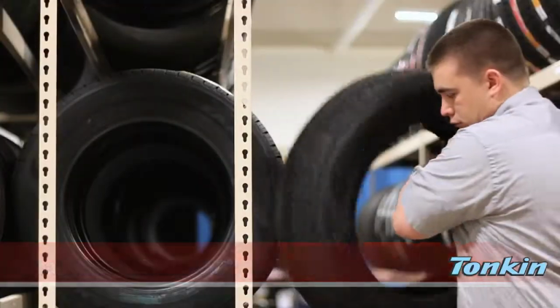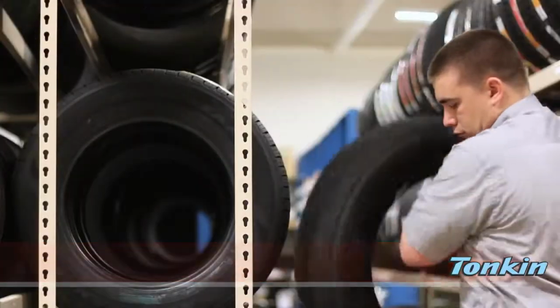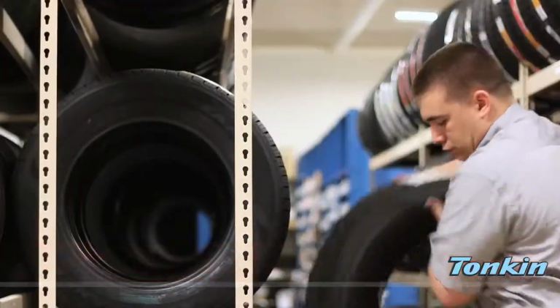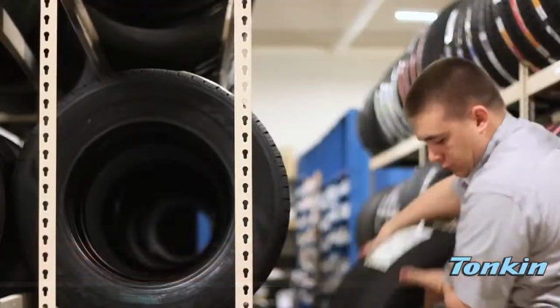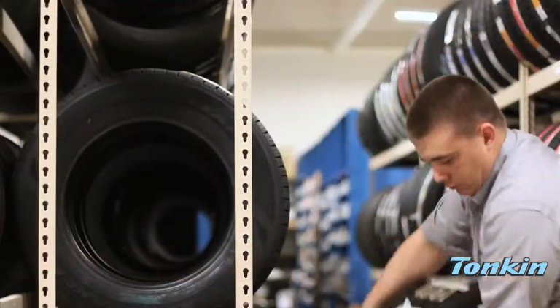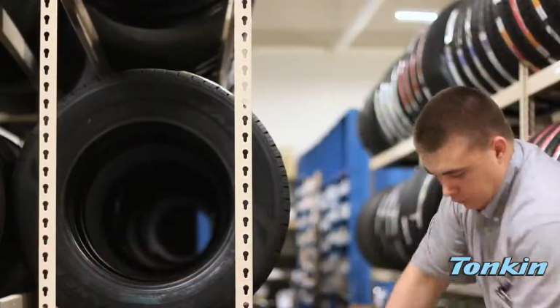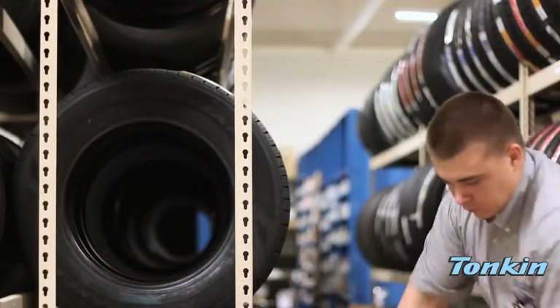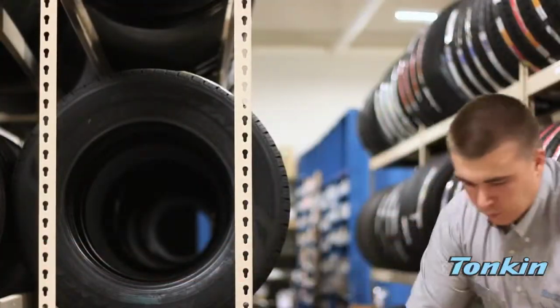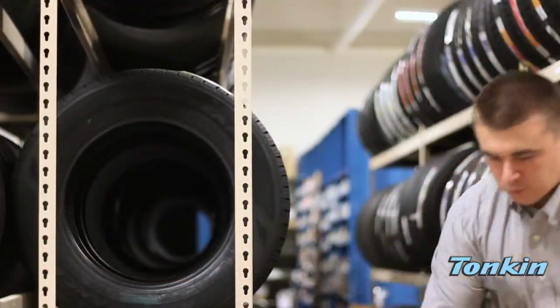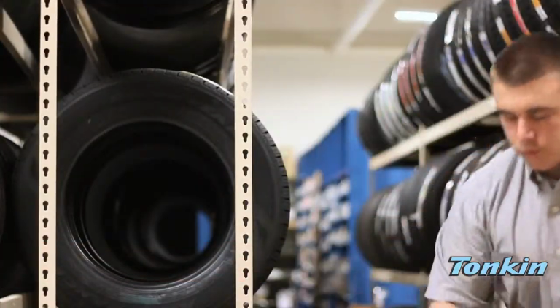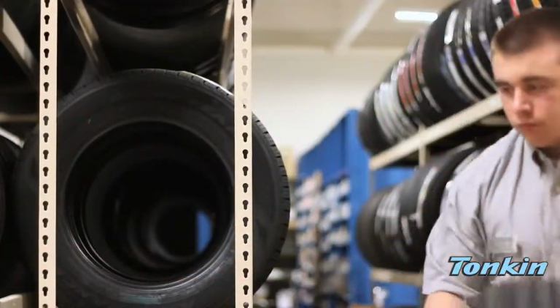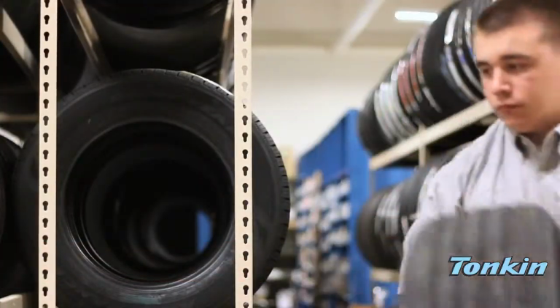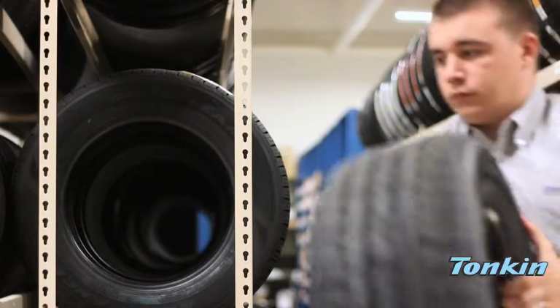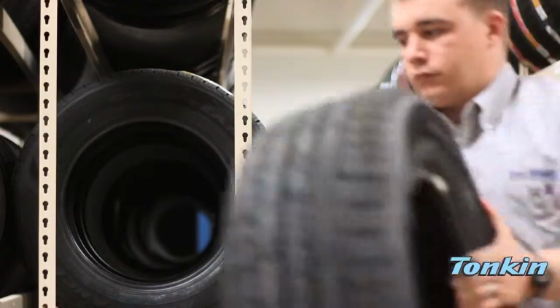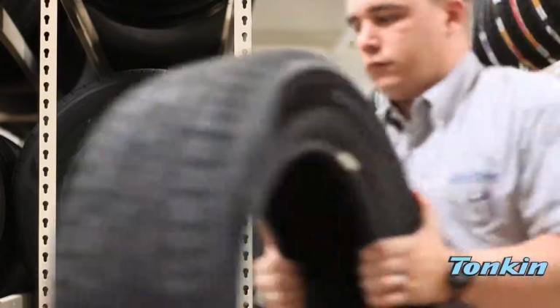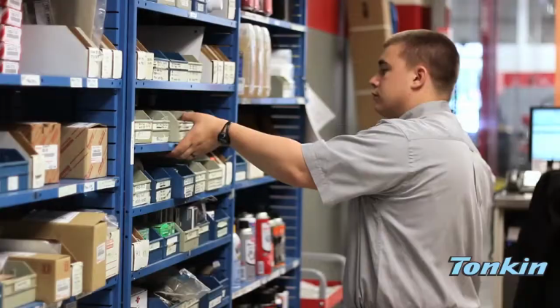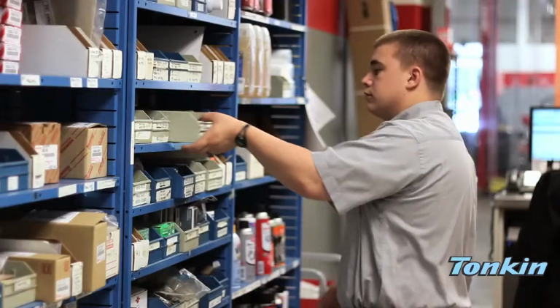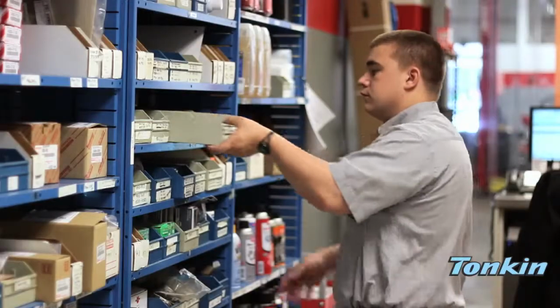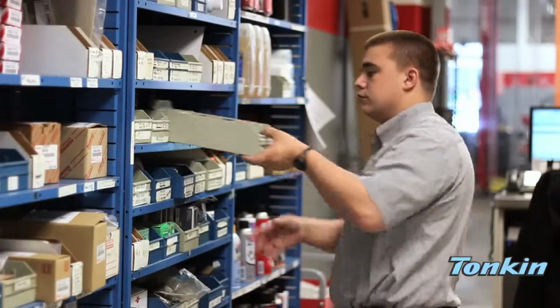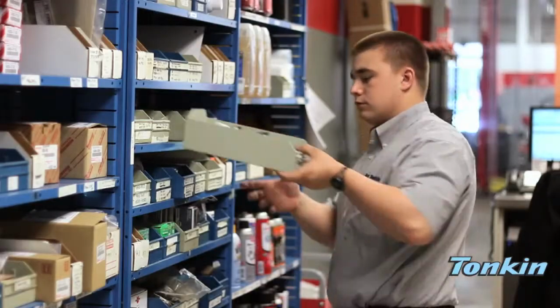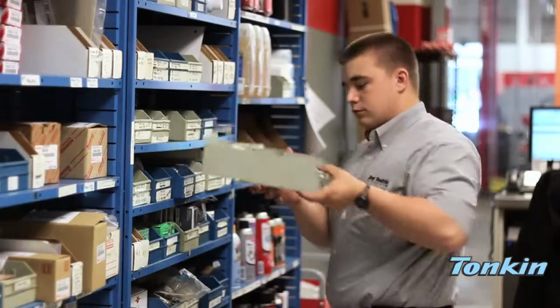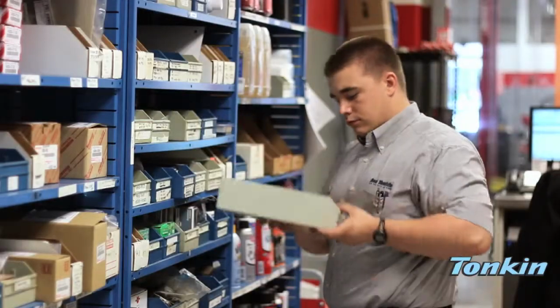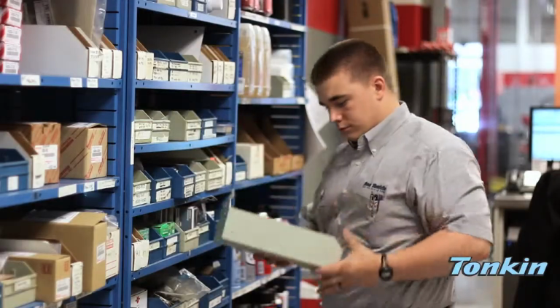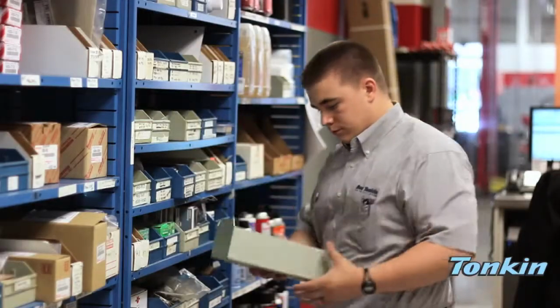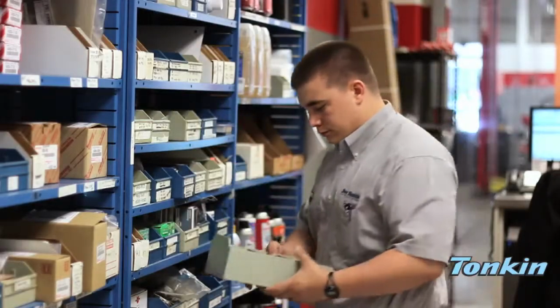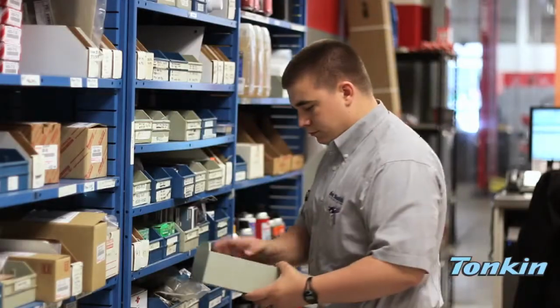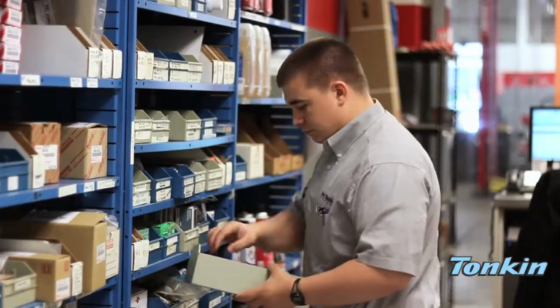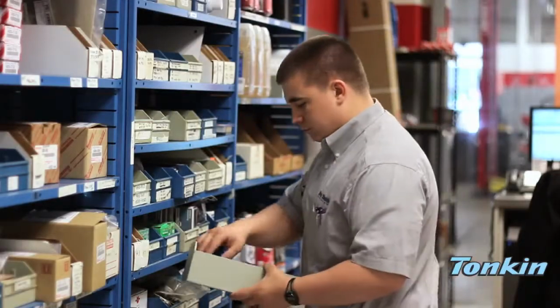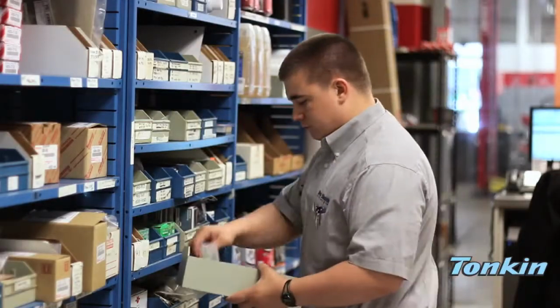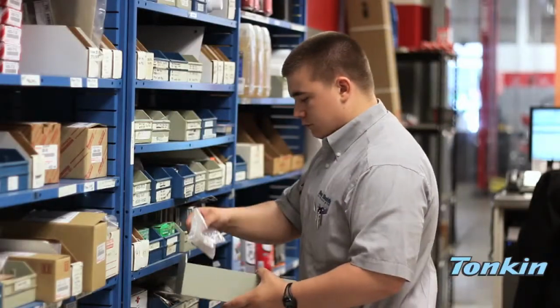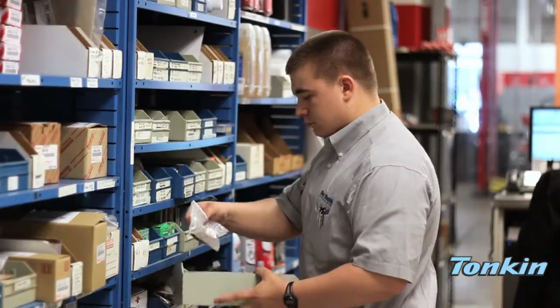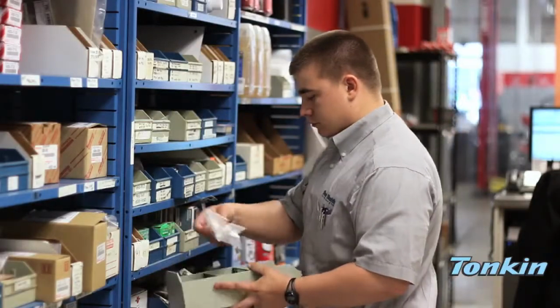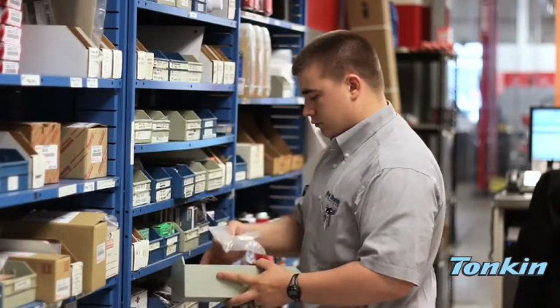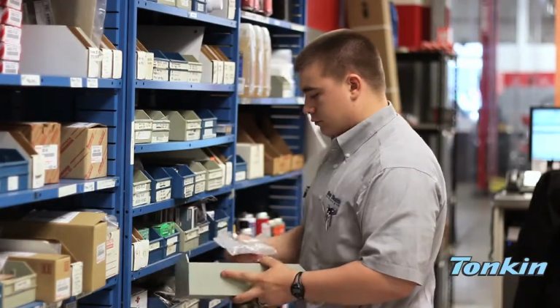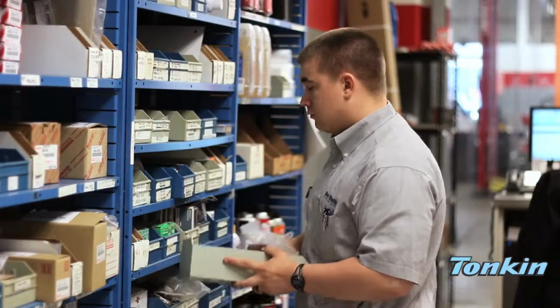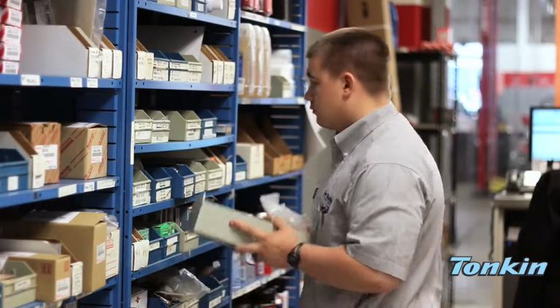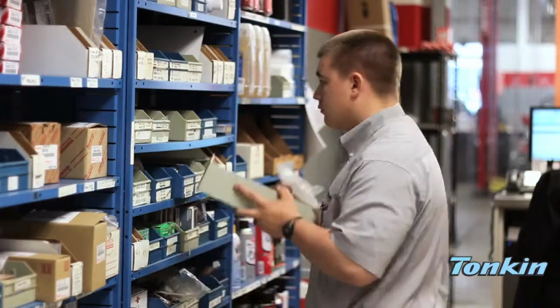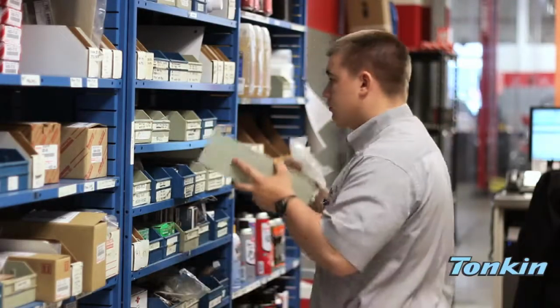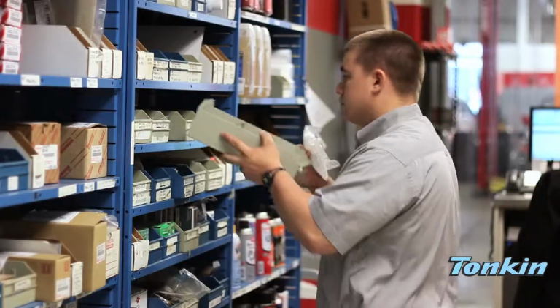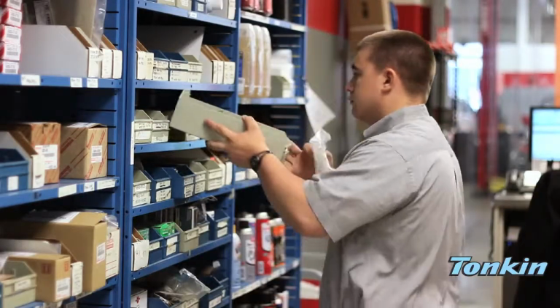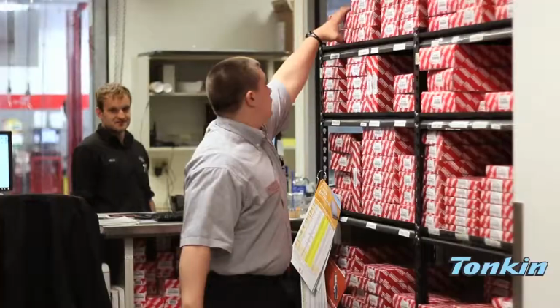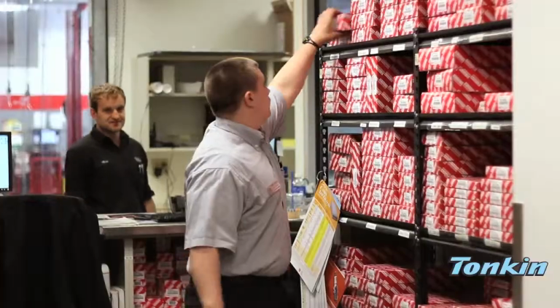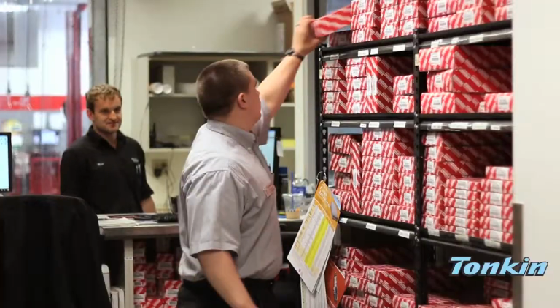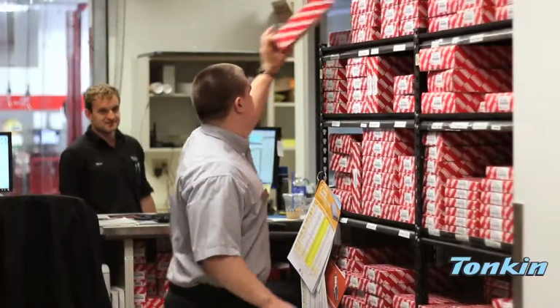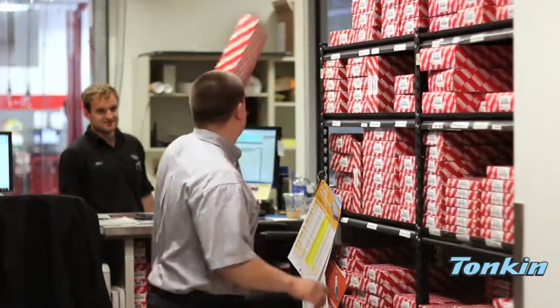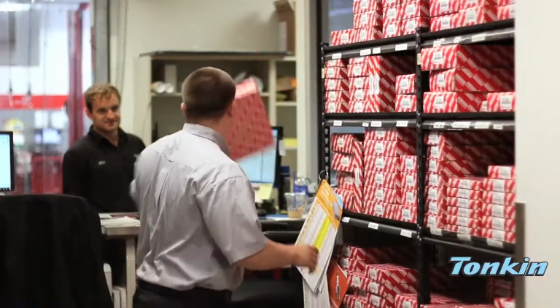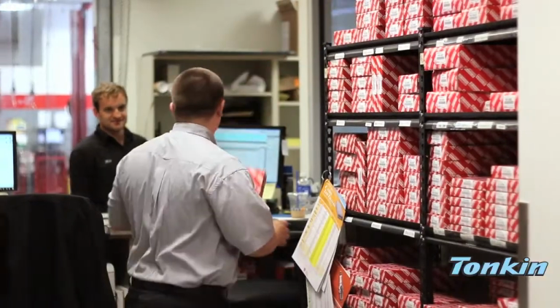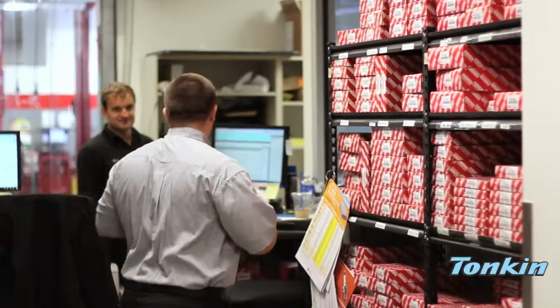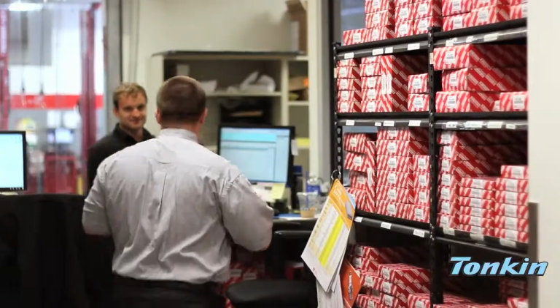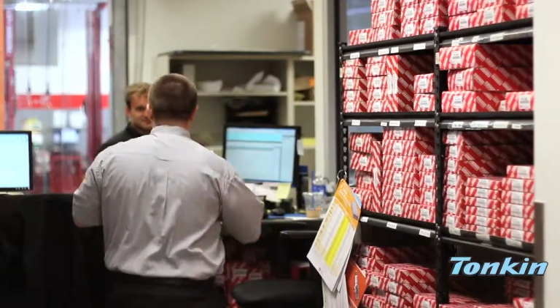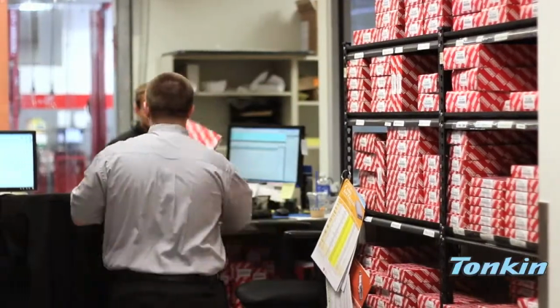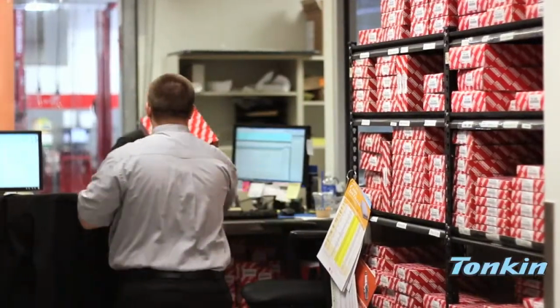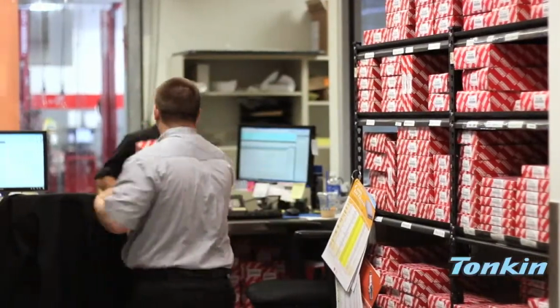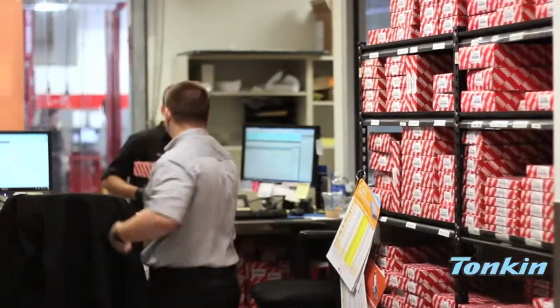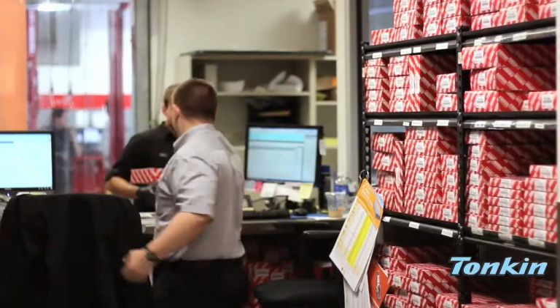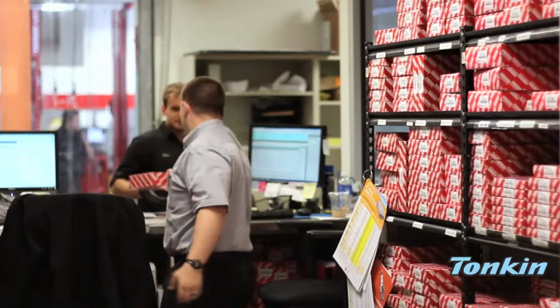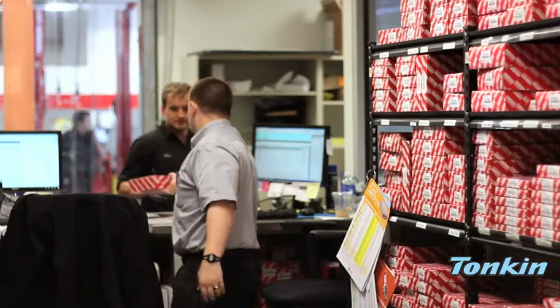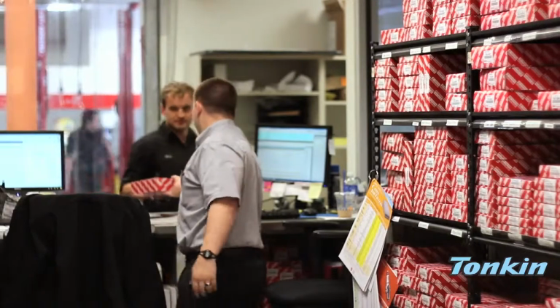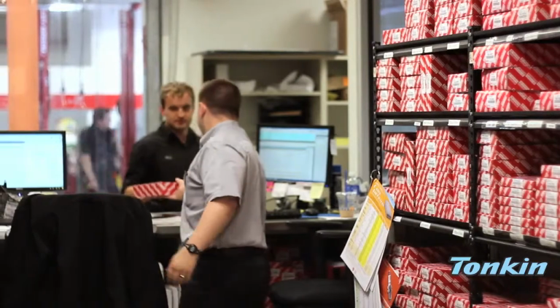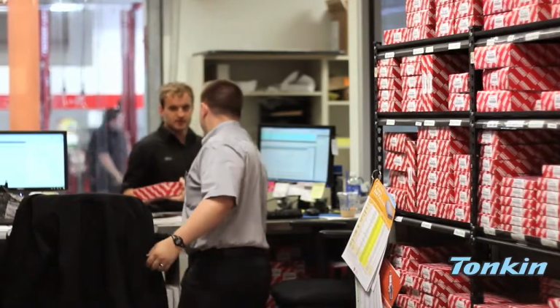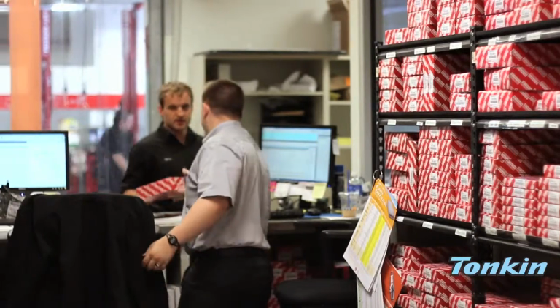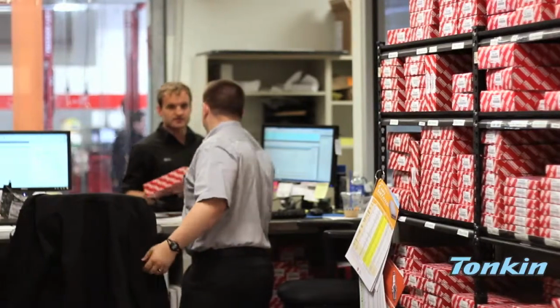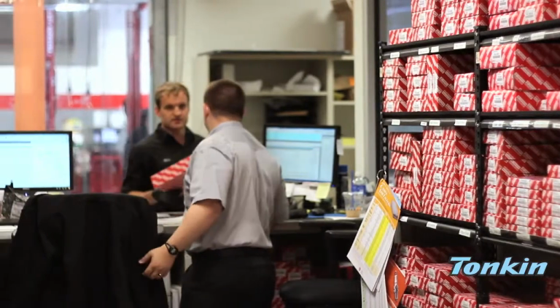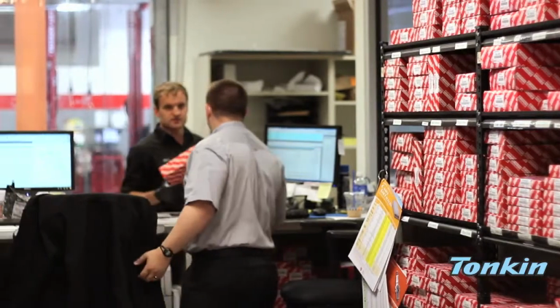We're the team behind the scenes who keep your Toyota running like a Toyota. We stock genuine Toyota factory-approved parts and accessories.